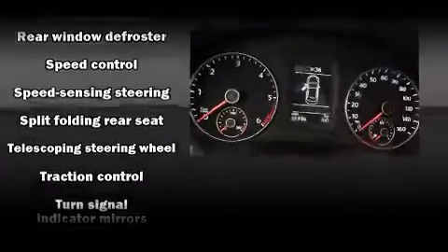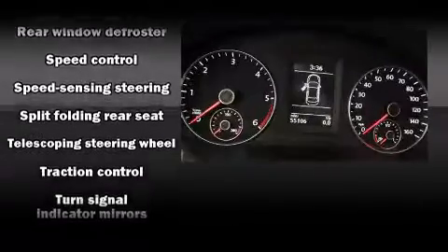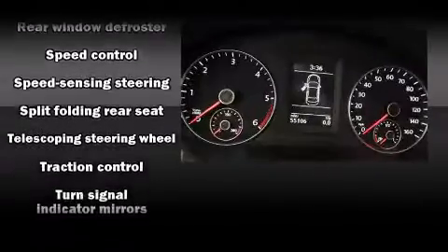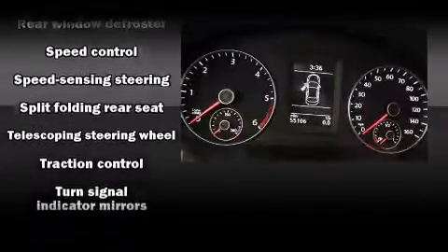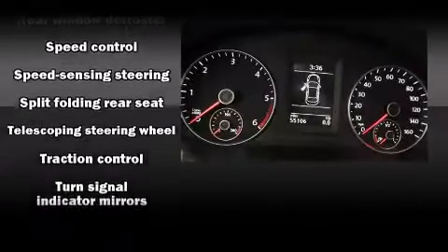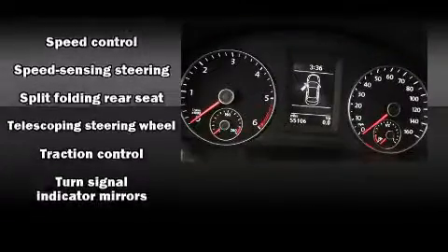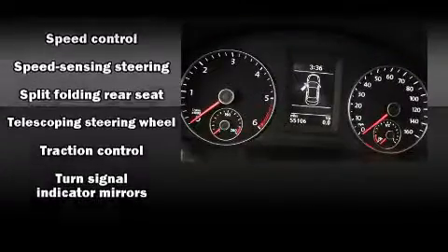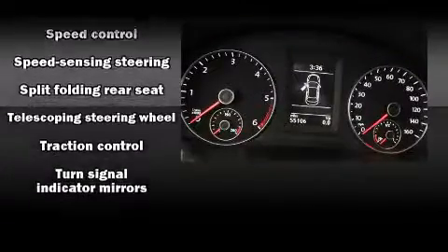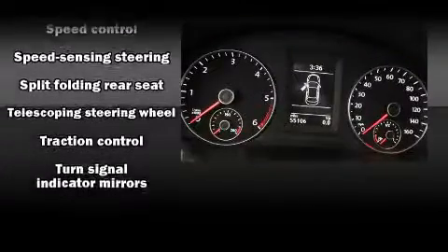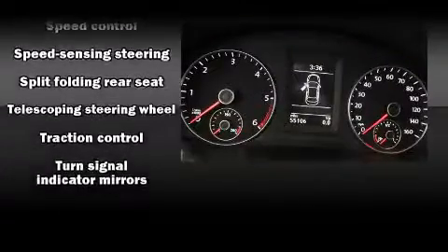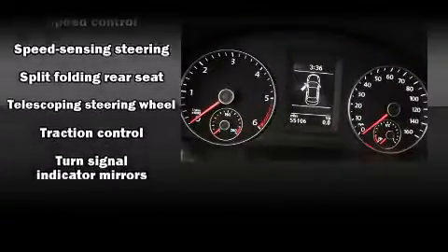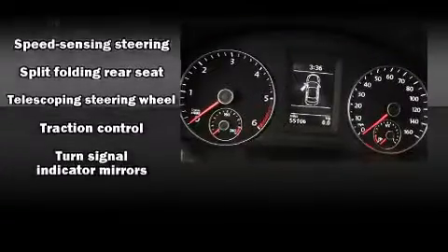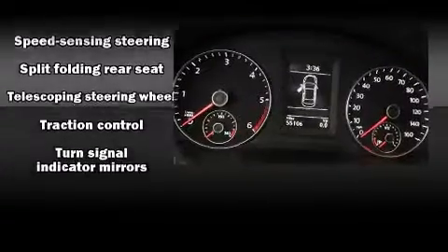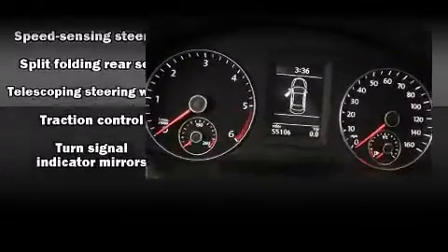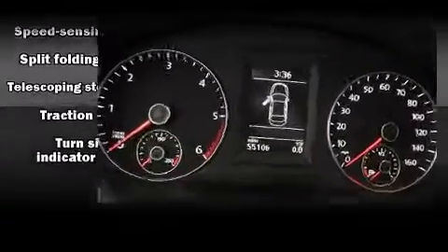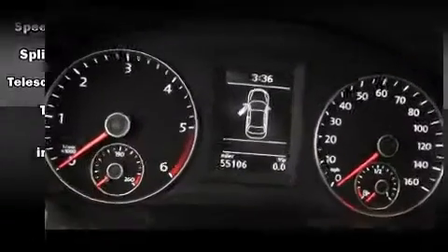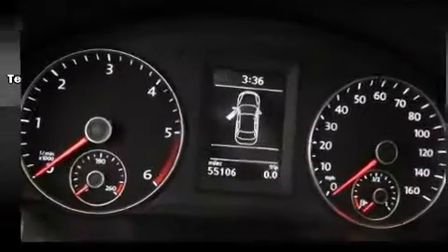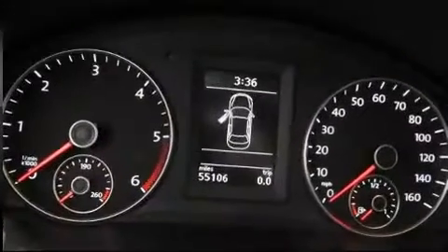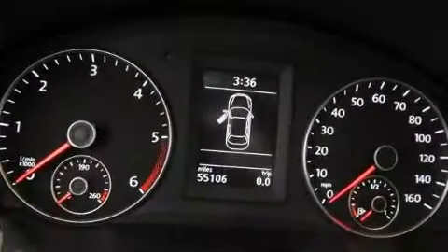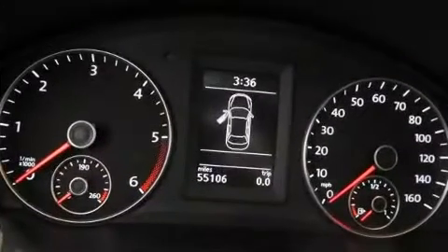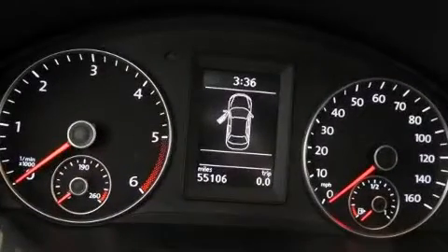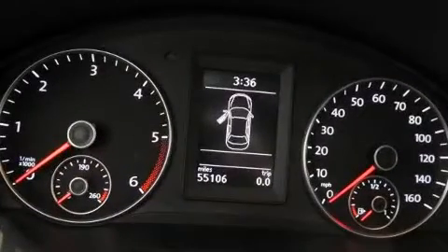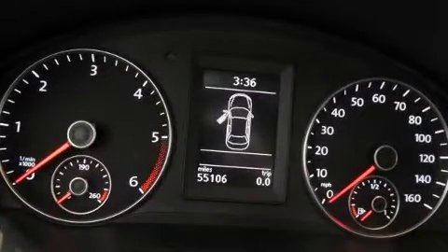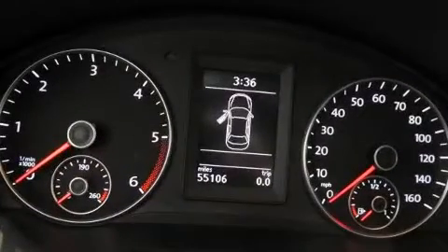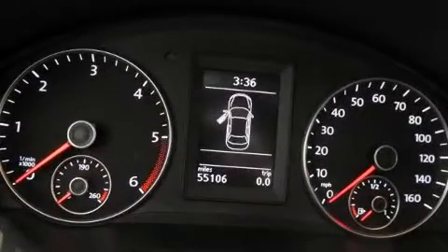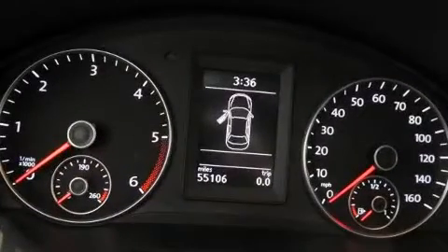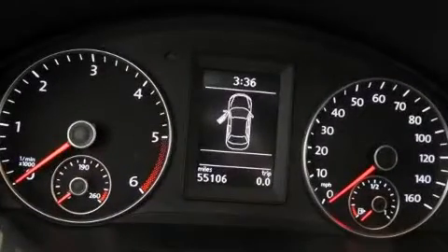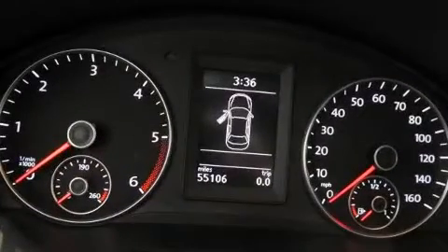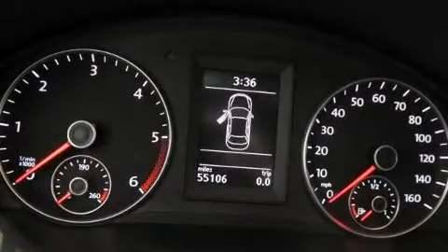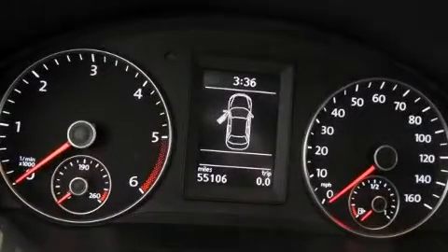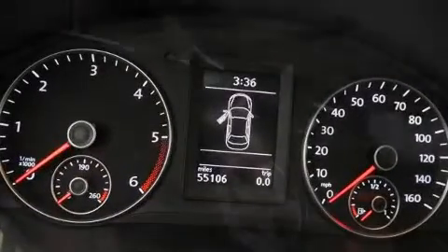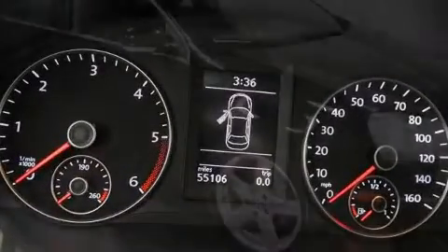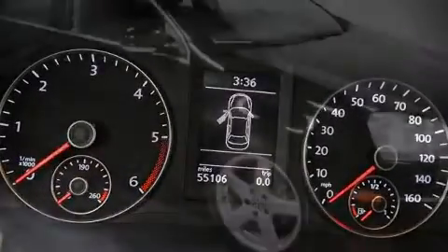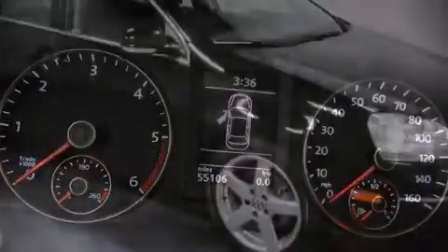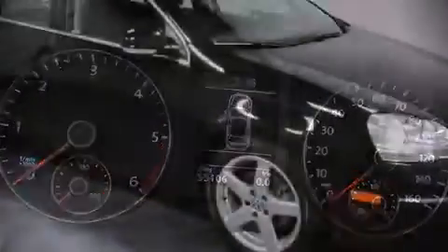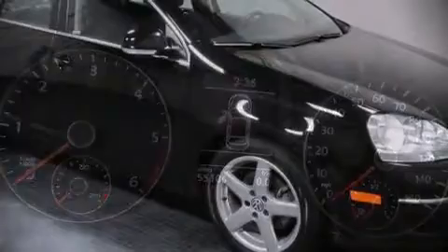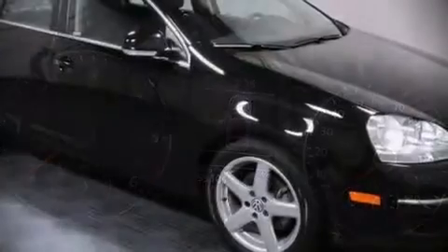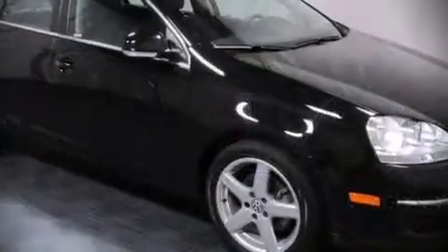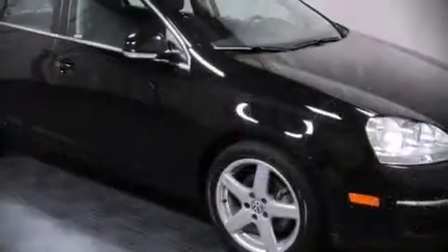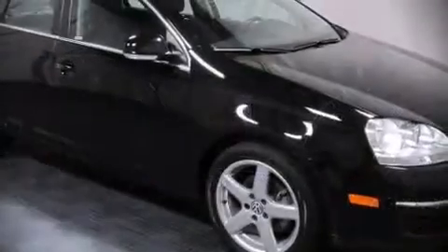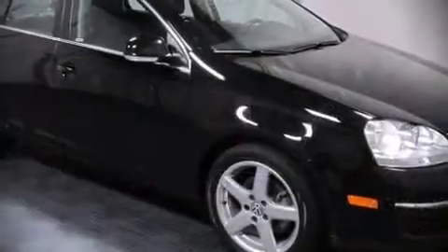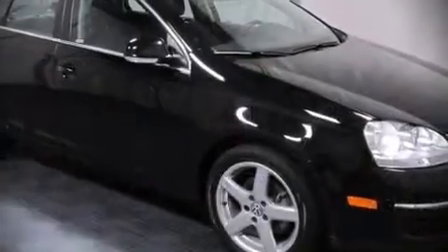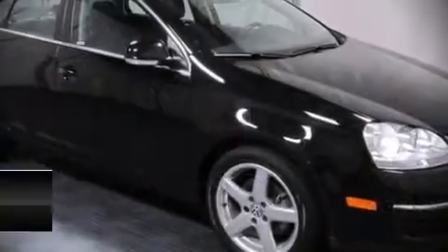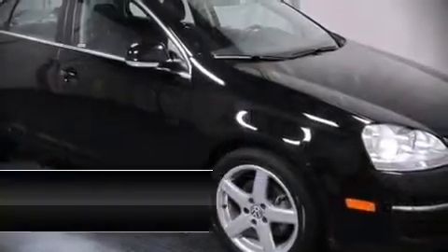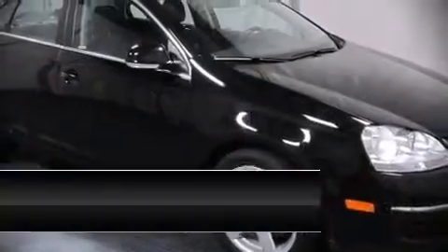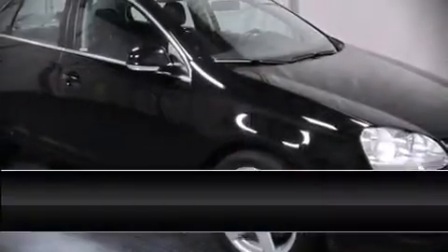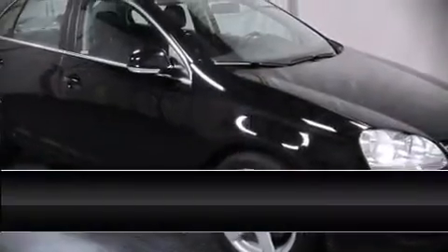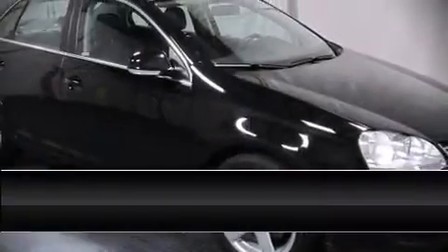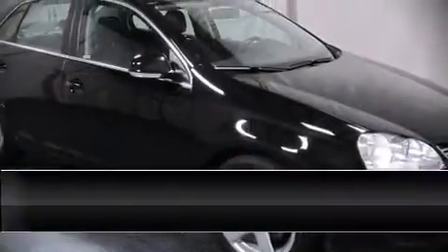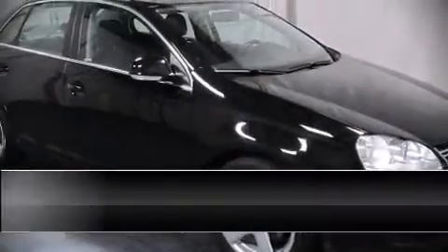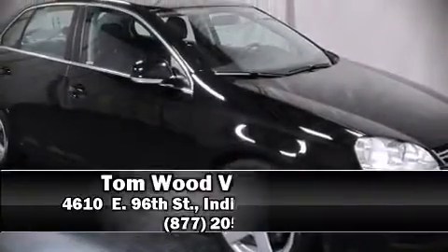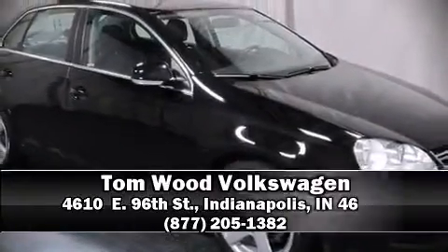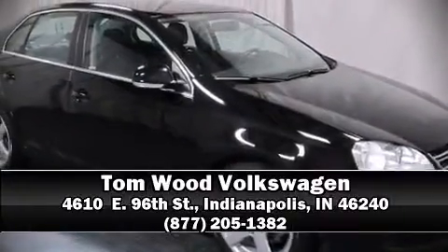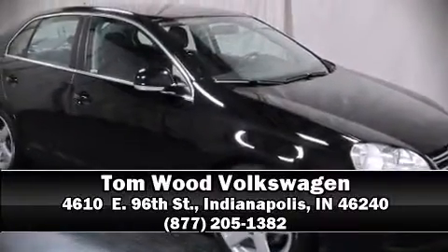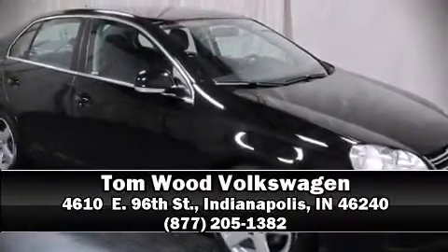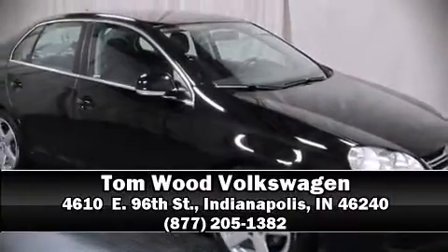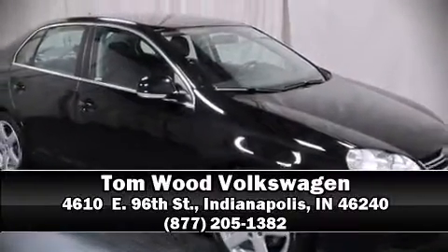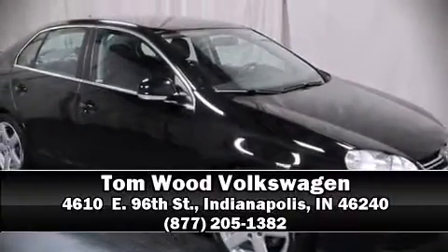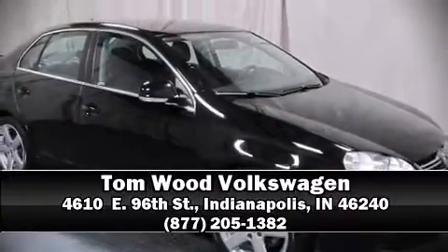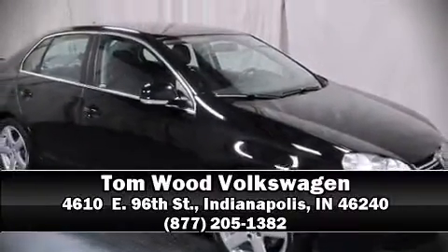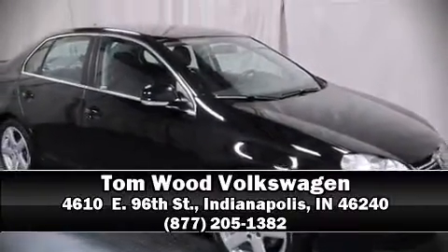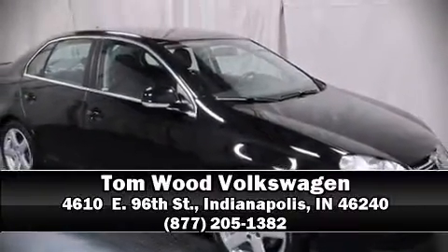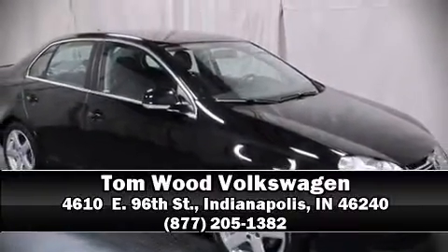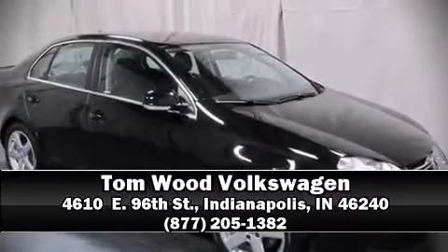A Carfax history report indicates just one previous owner. Please don't hesitate to give us a call. We'll see you next time.